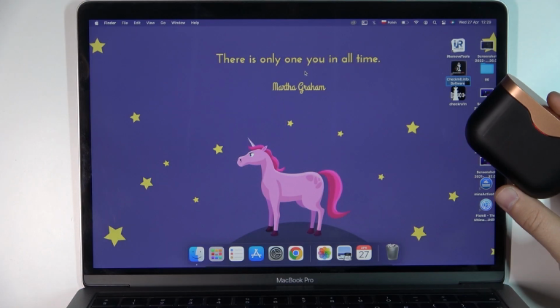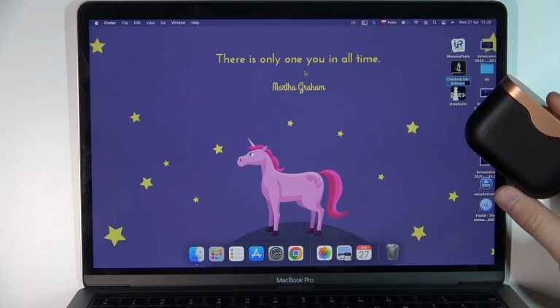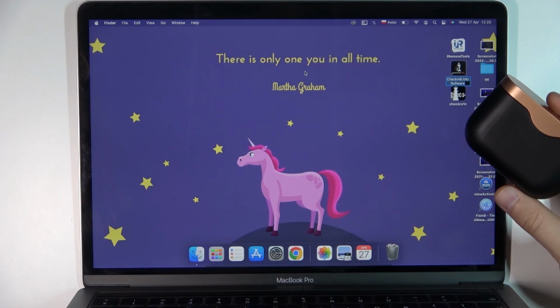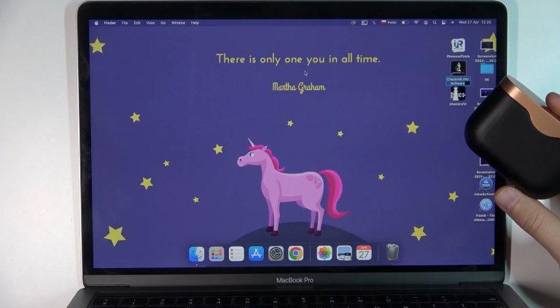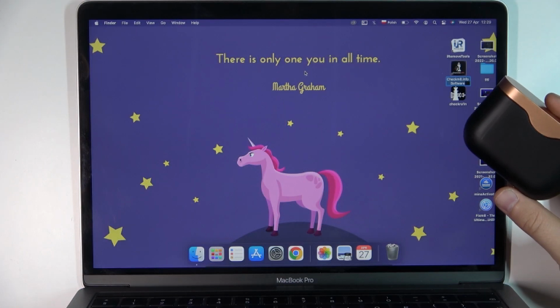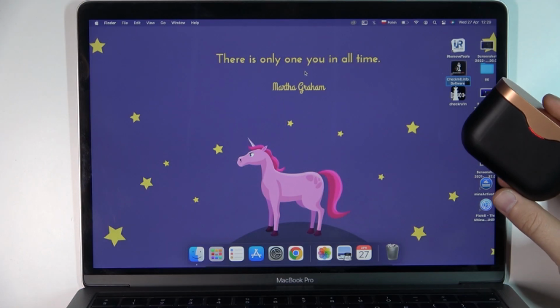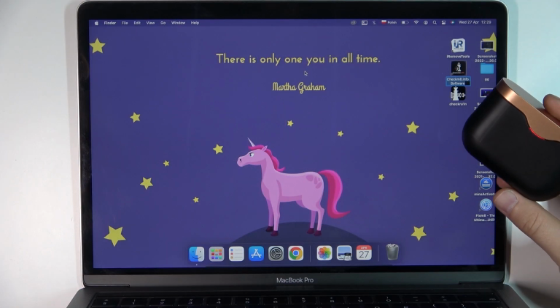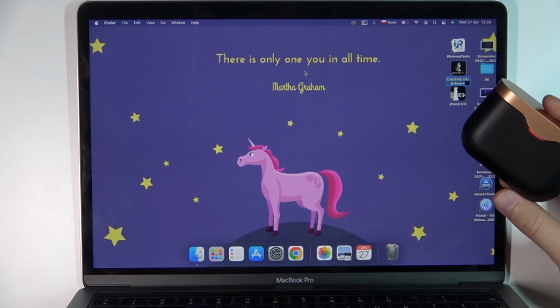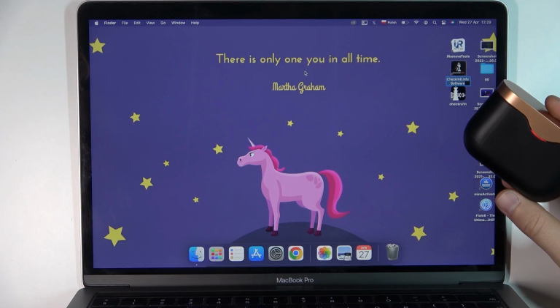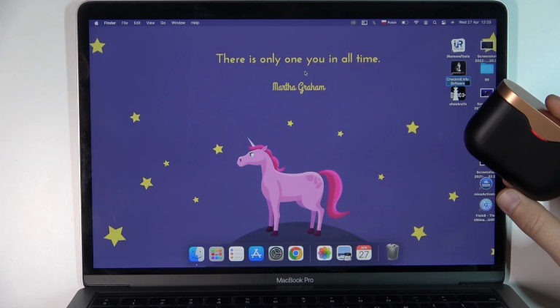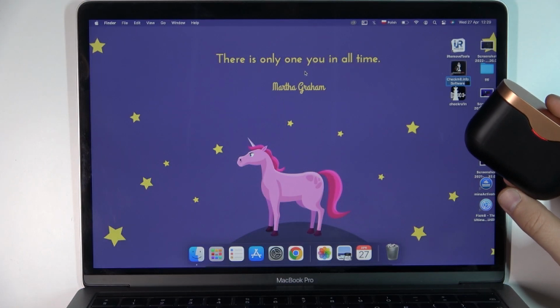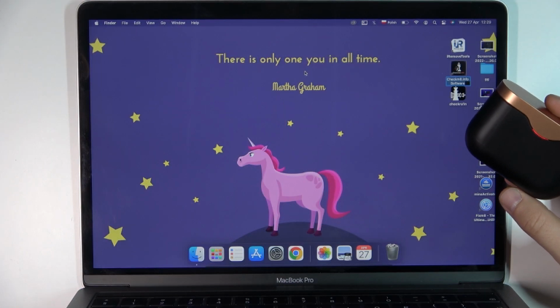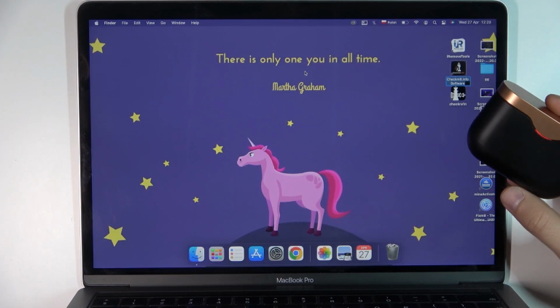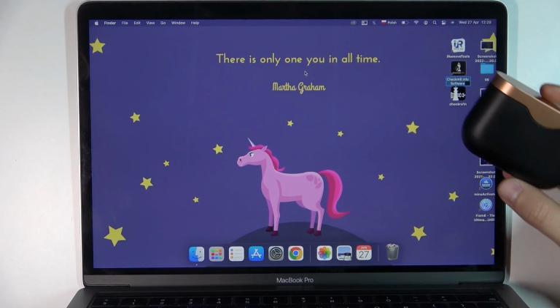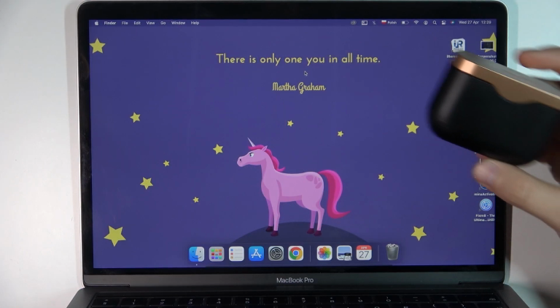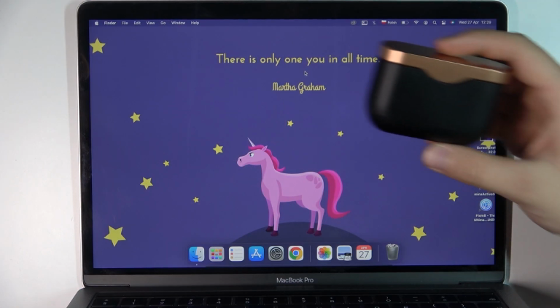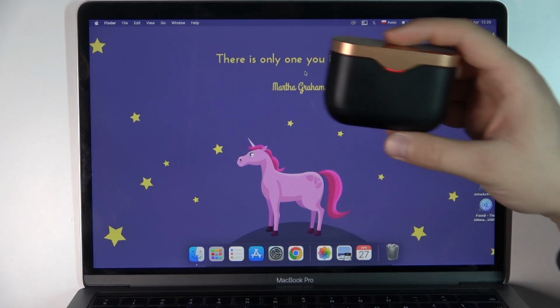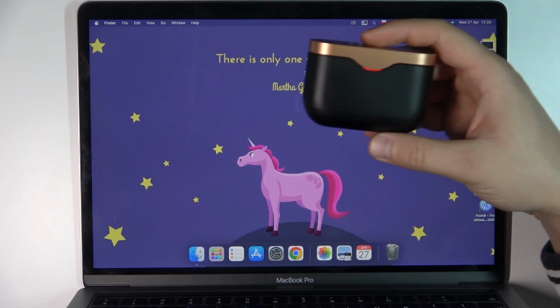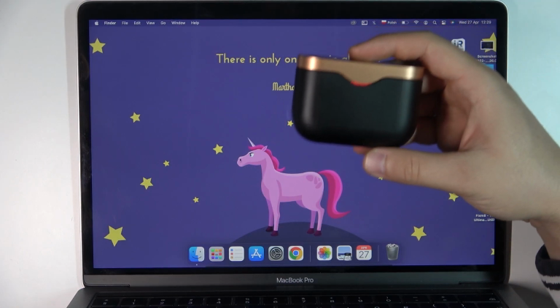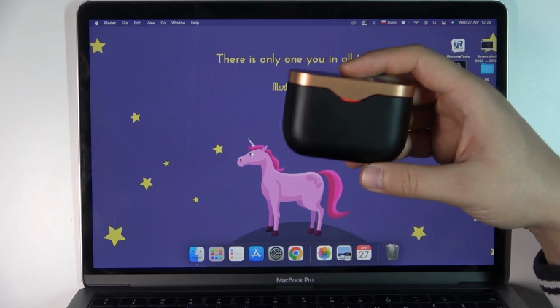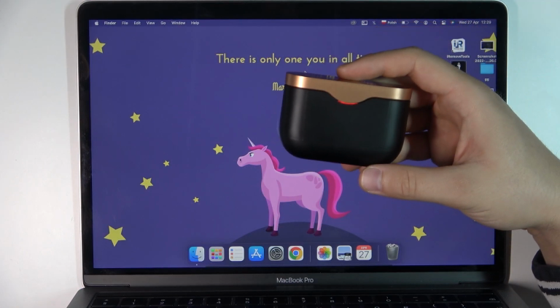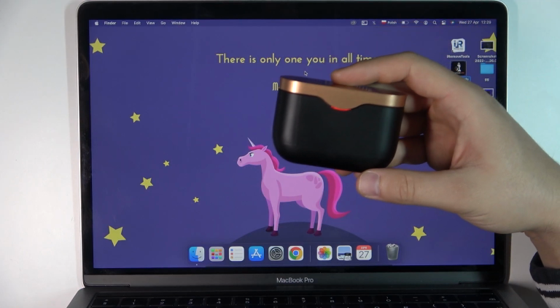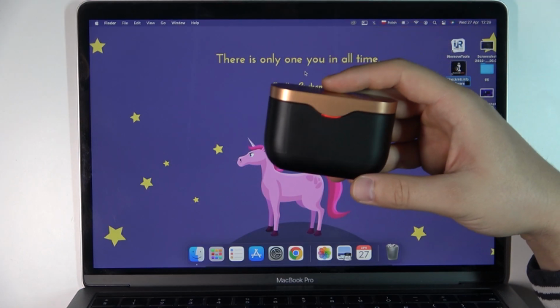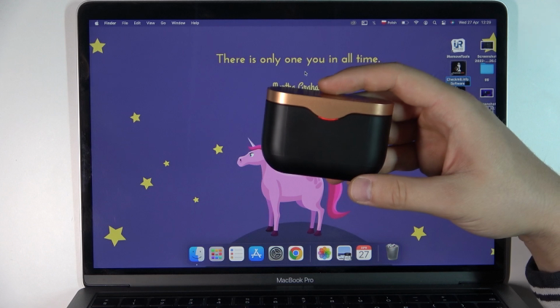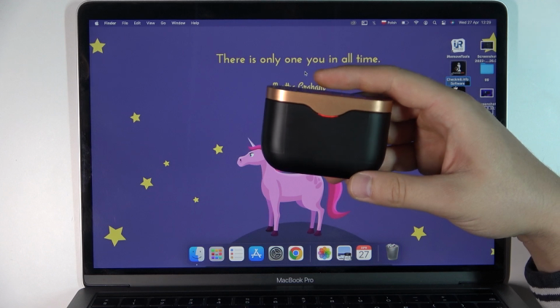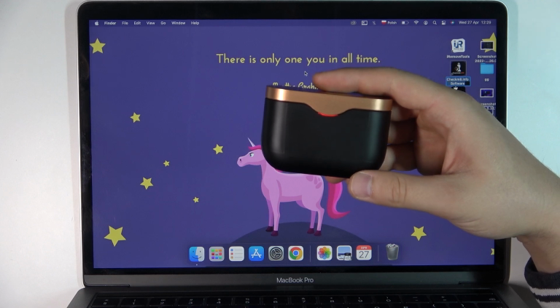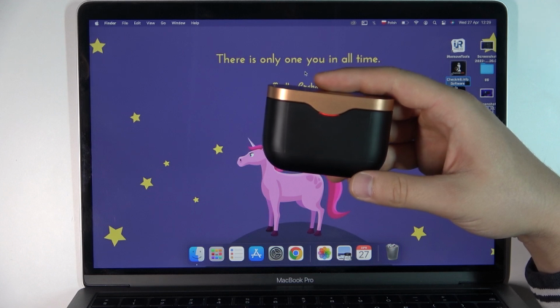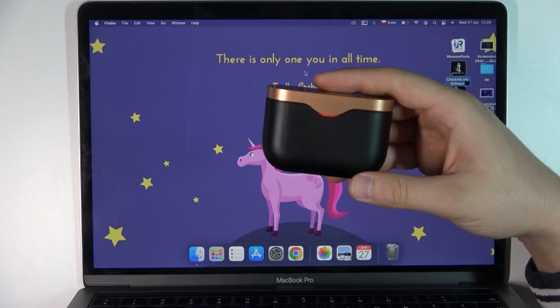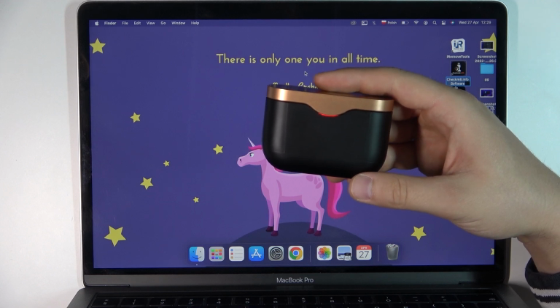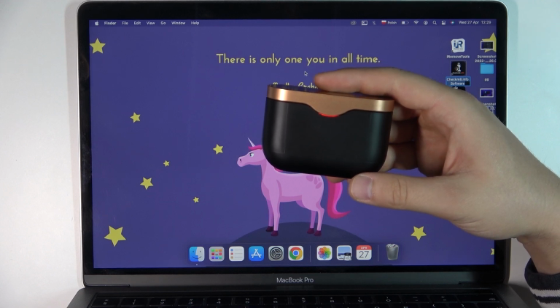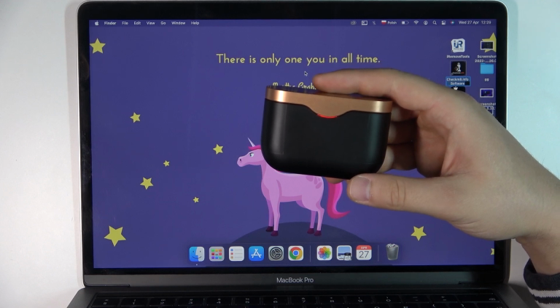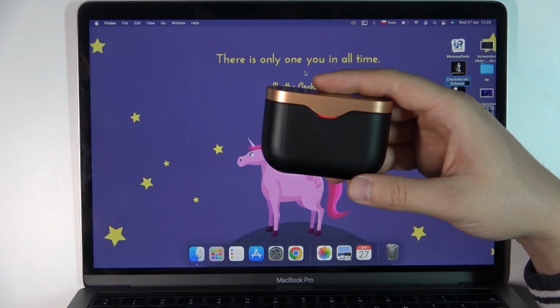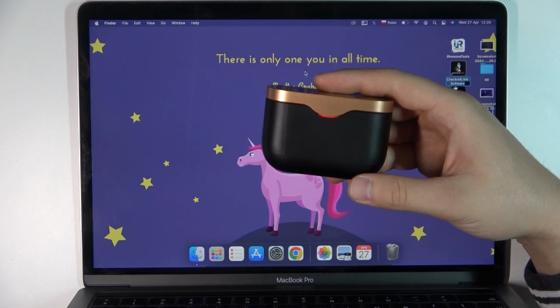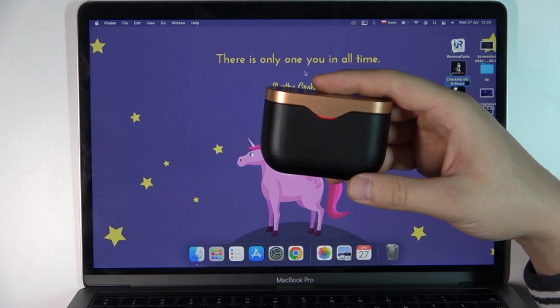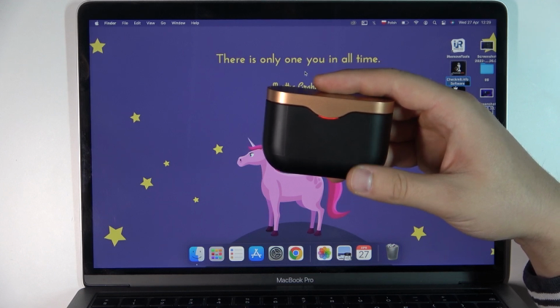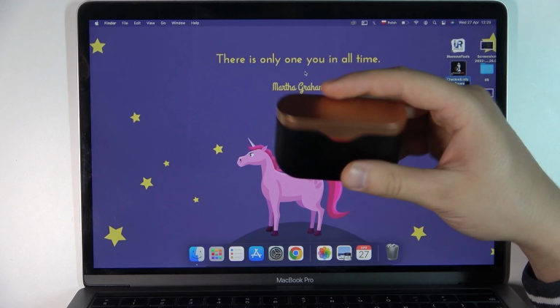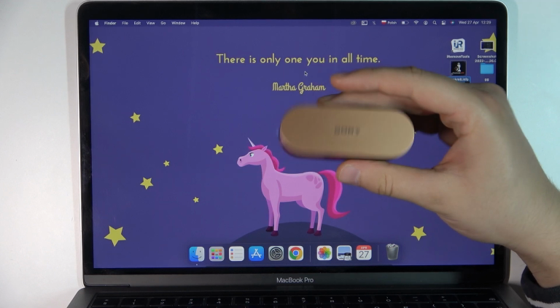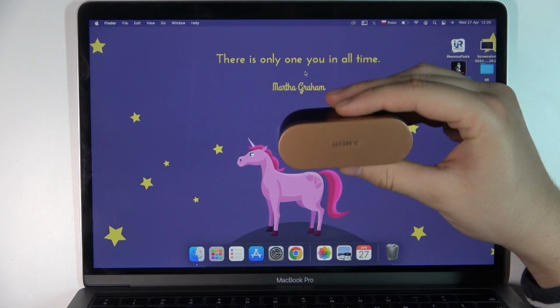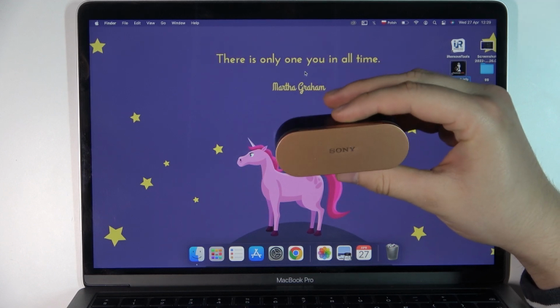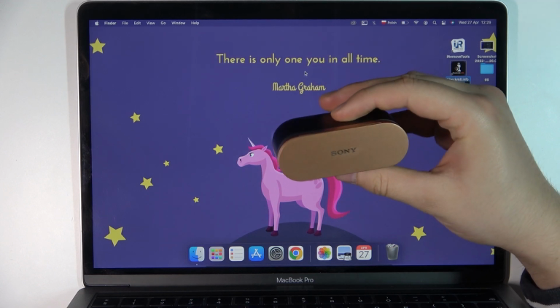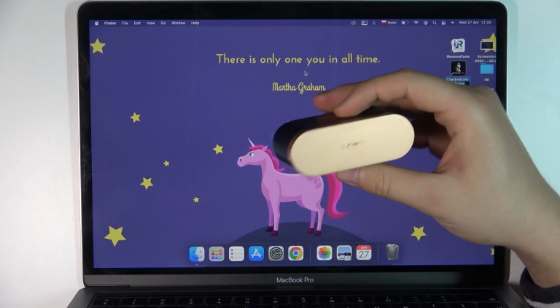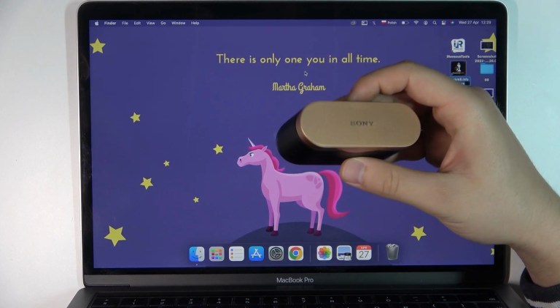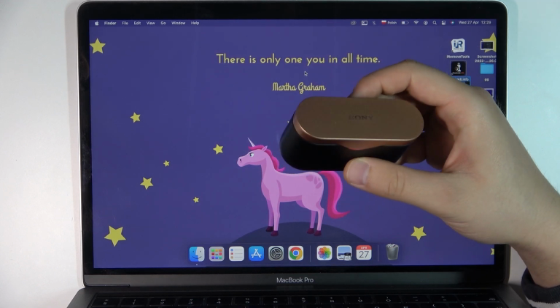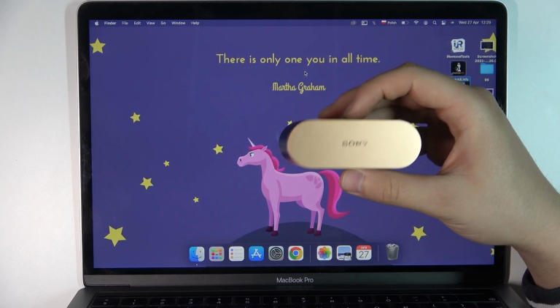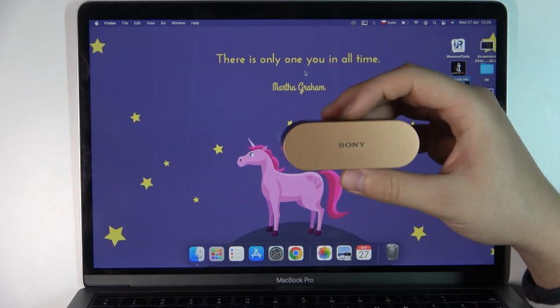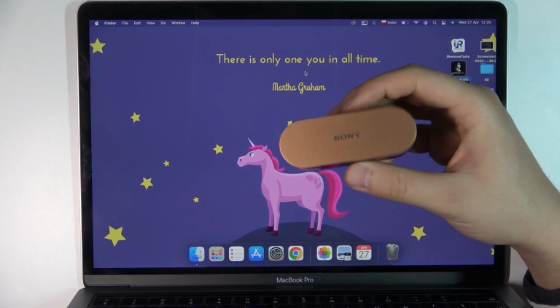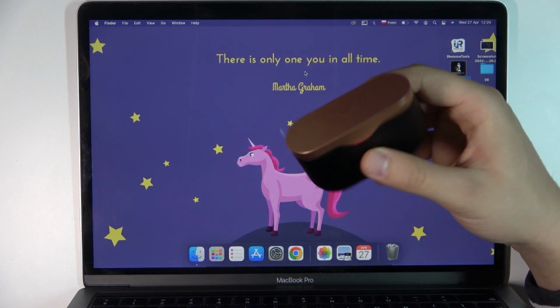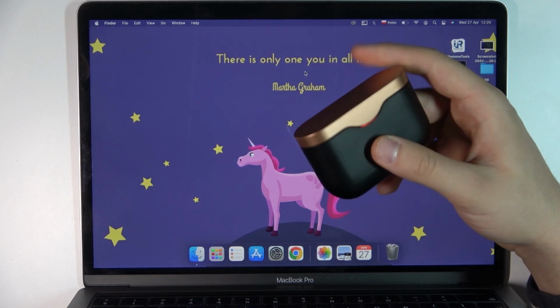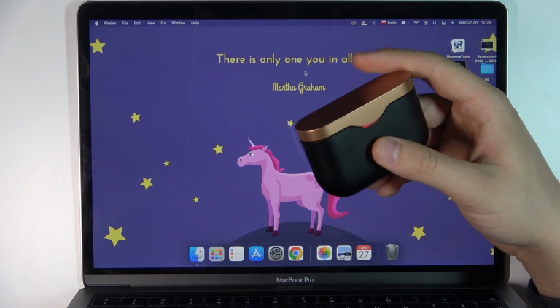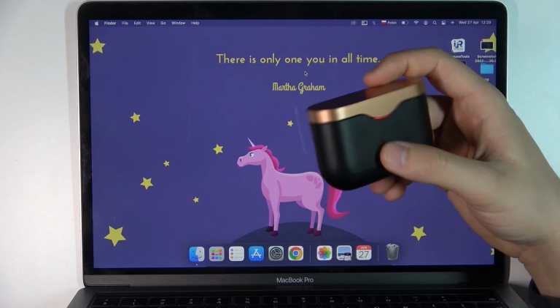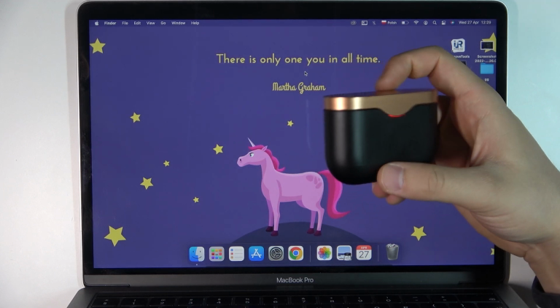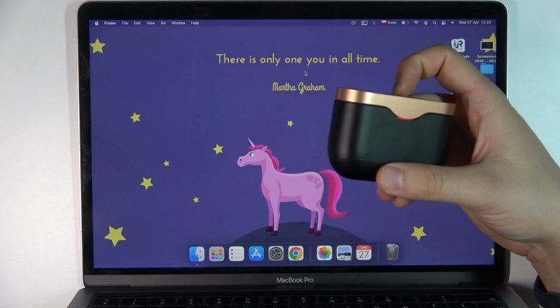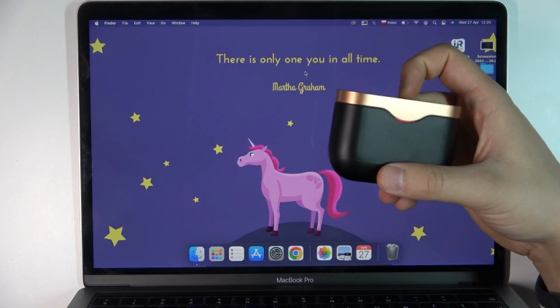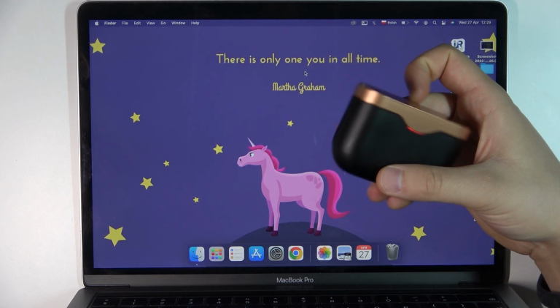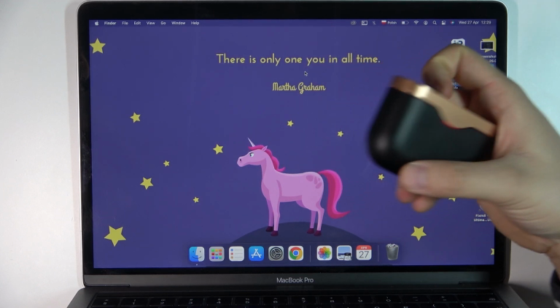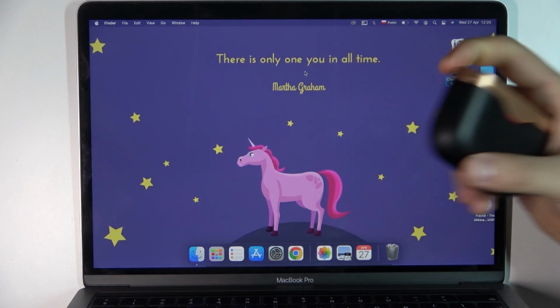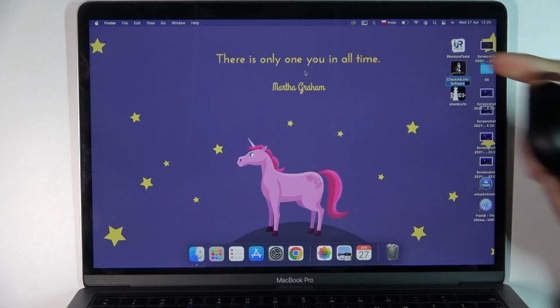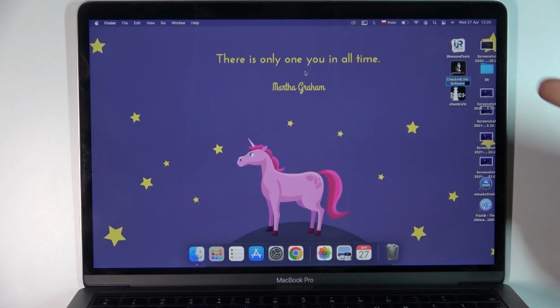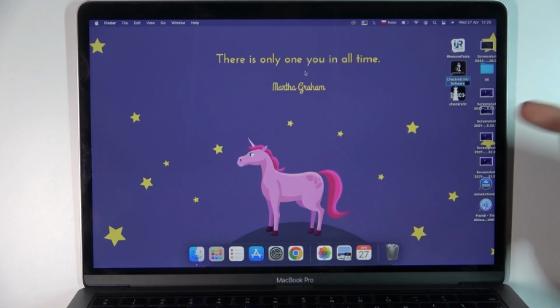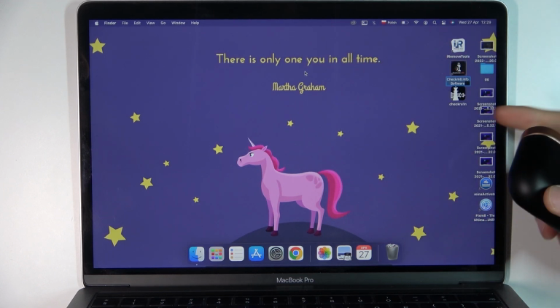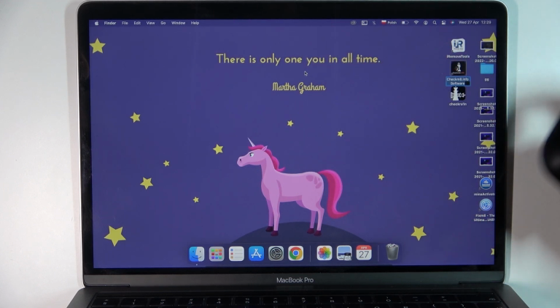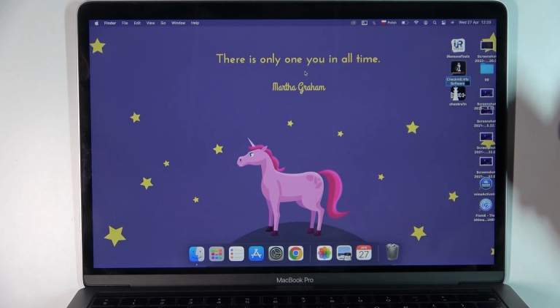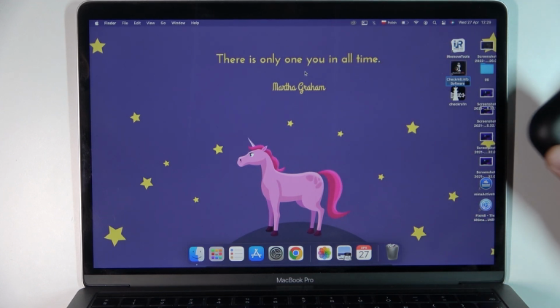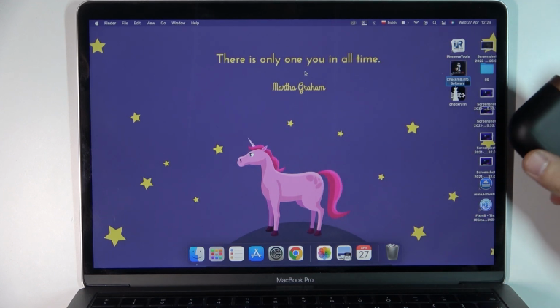Welcome guys! Today I am with Sony WF-1000XM3 earbuds and I'm going to show you how easy you can pair them with your MacBook.